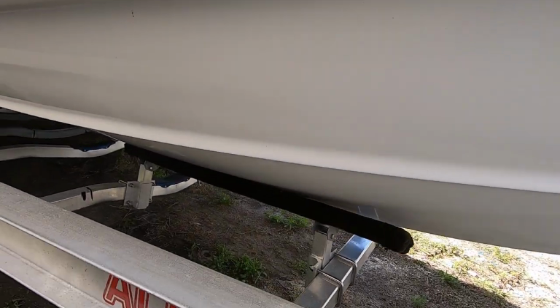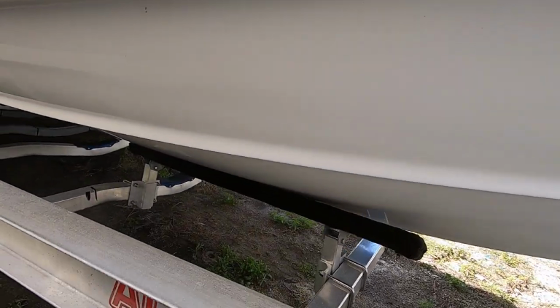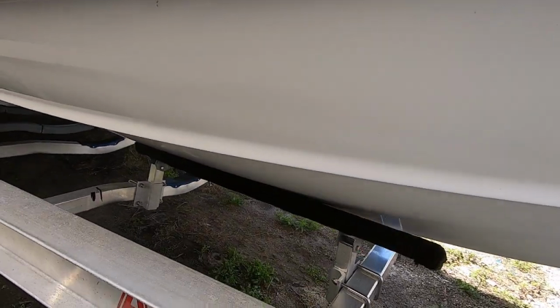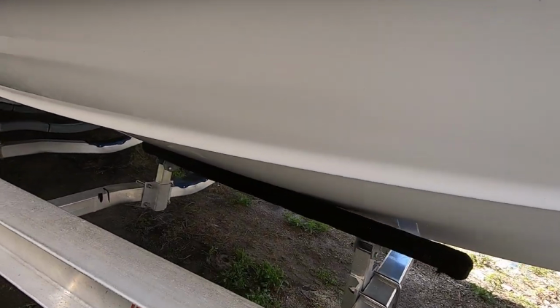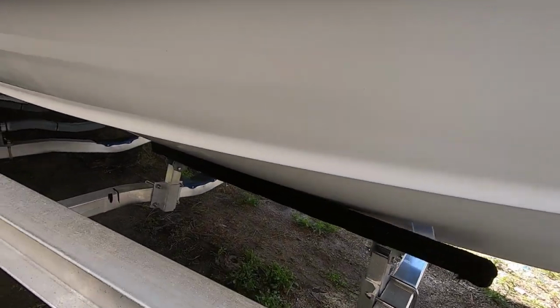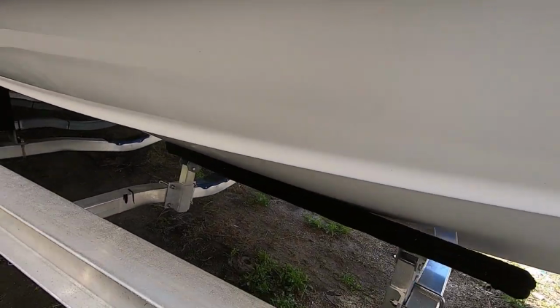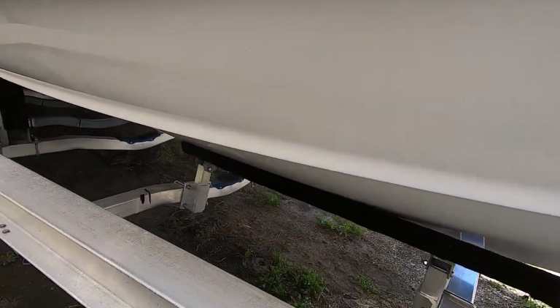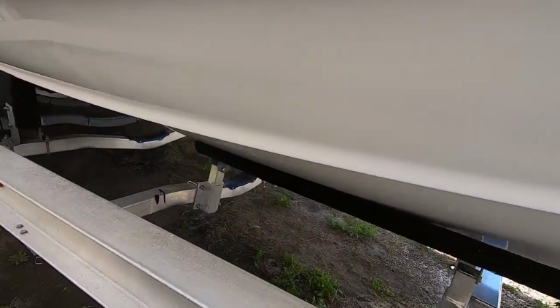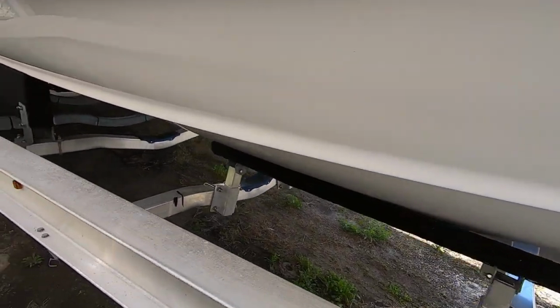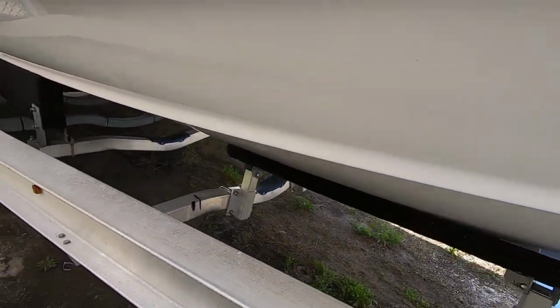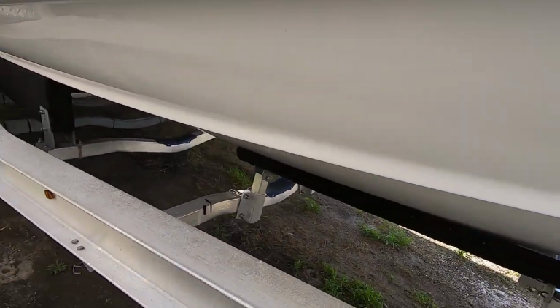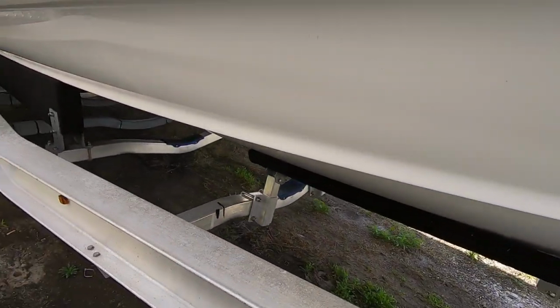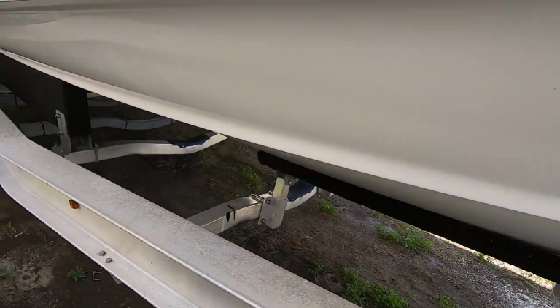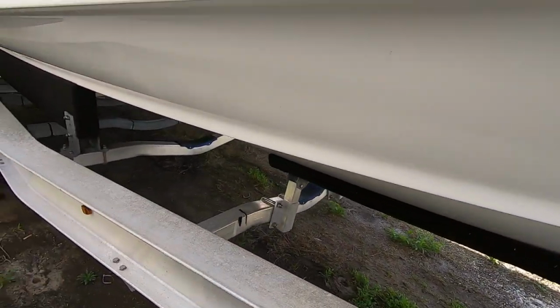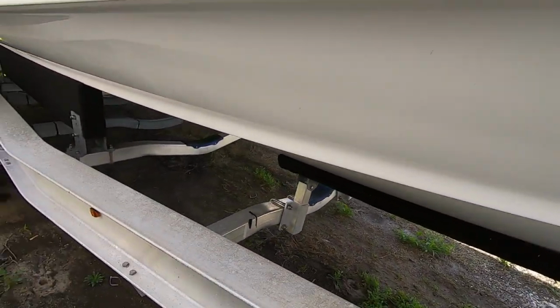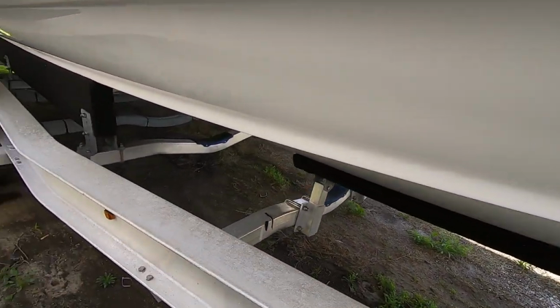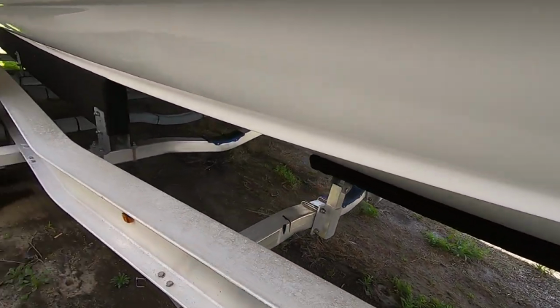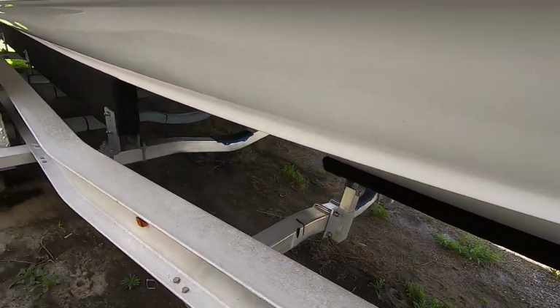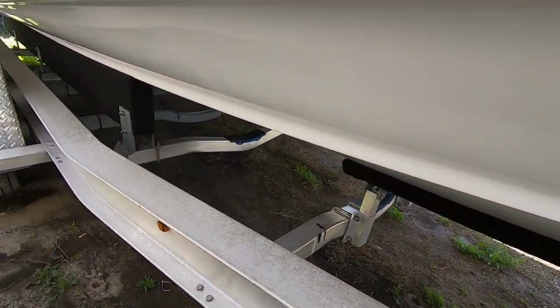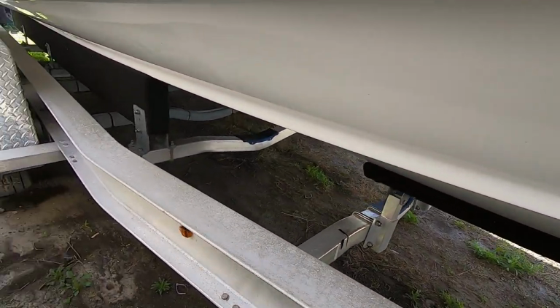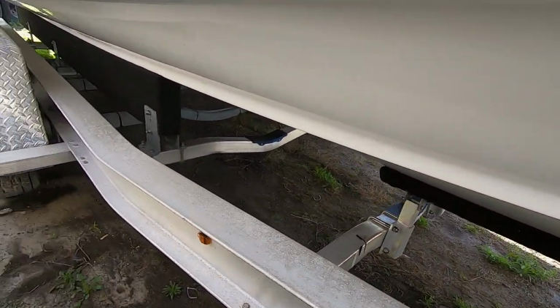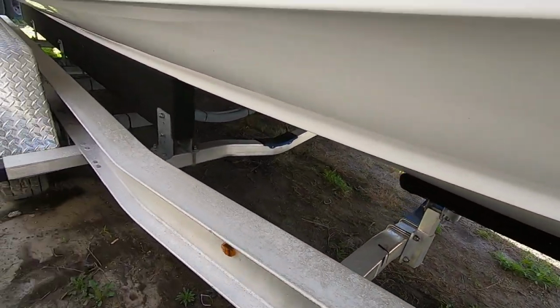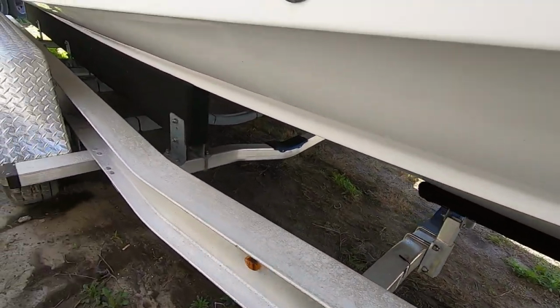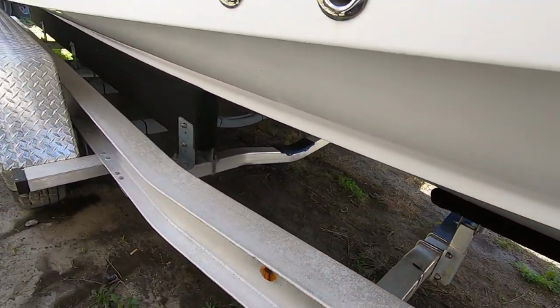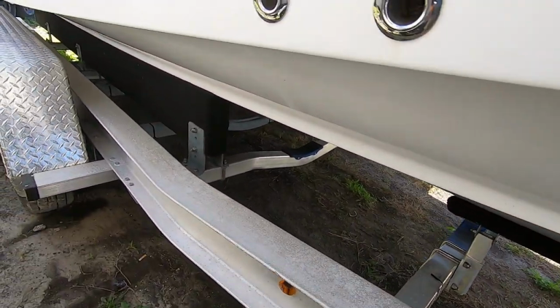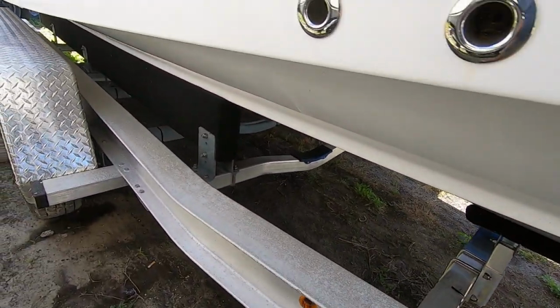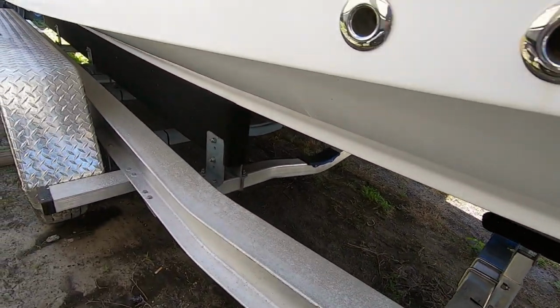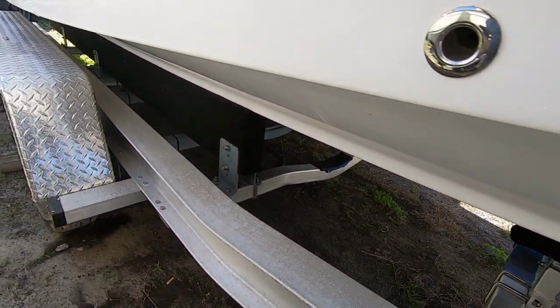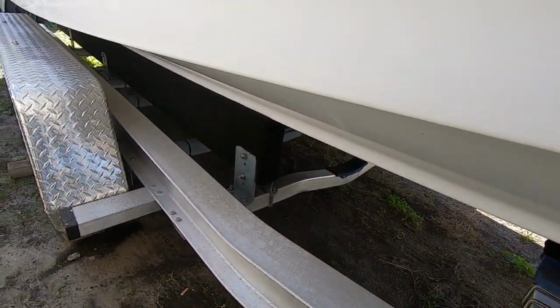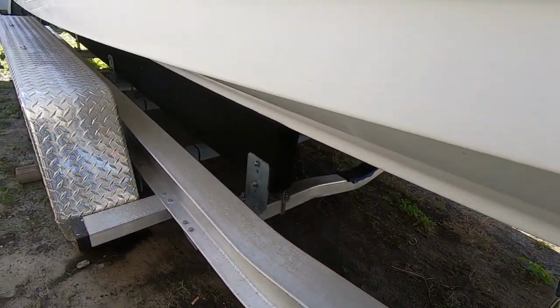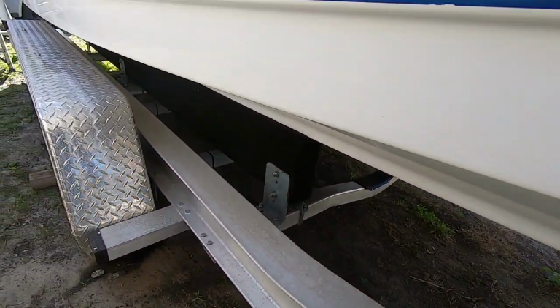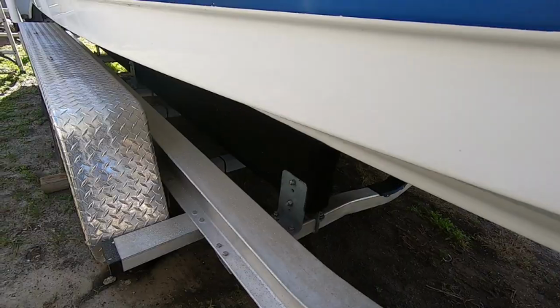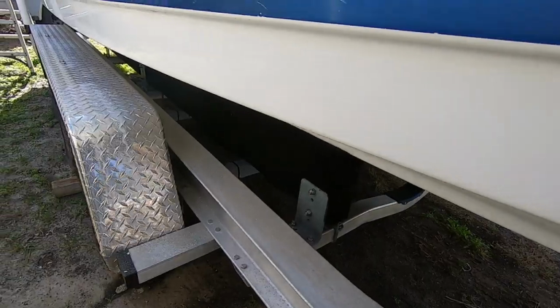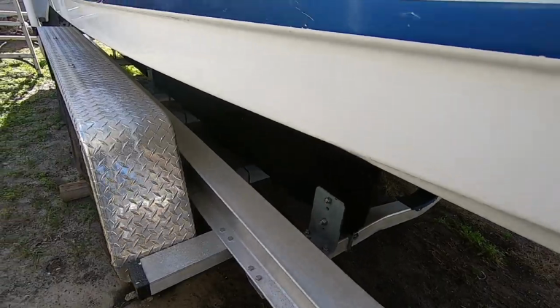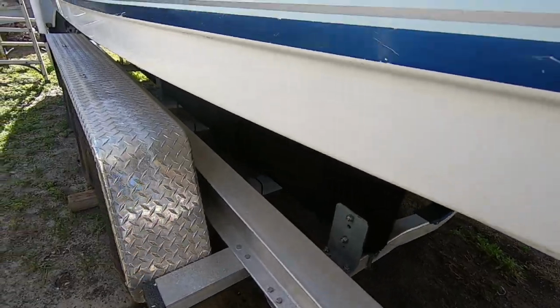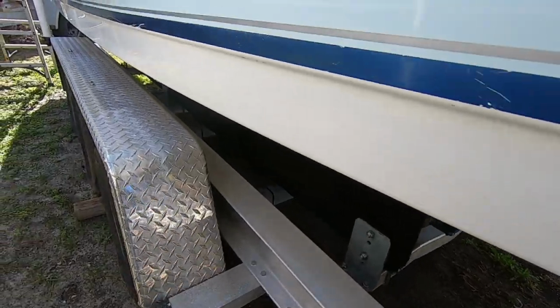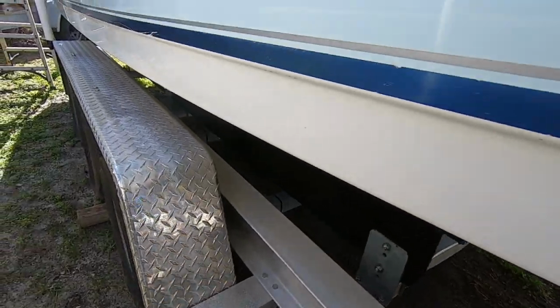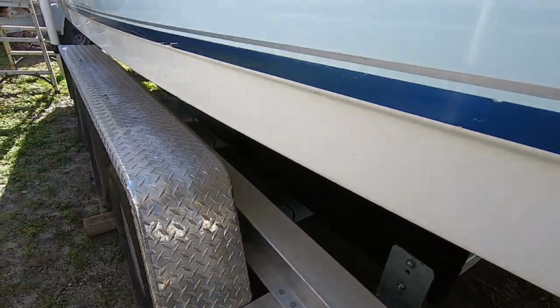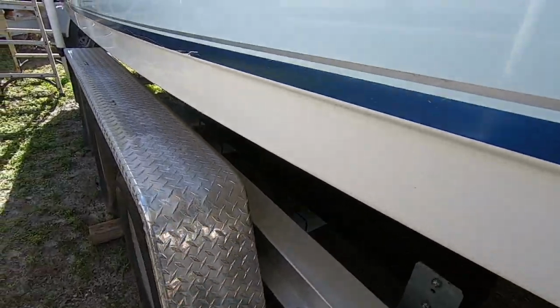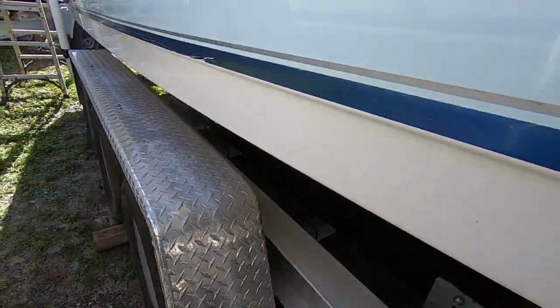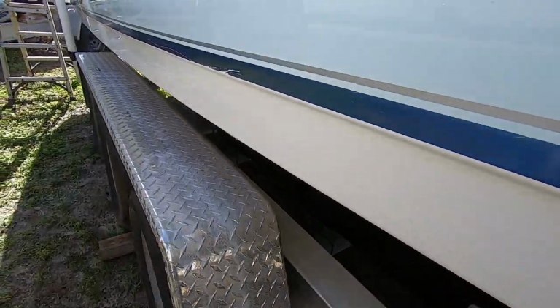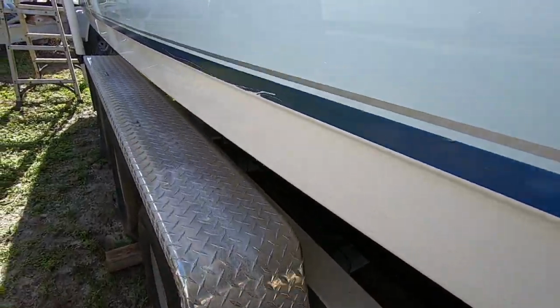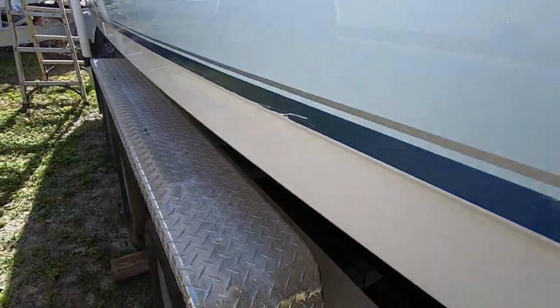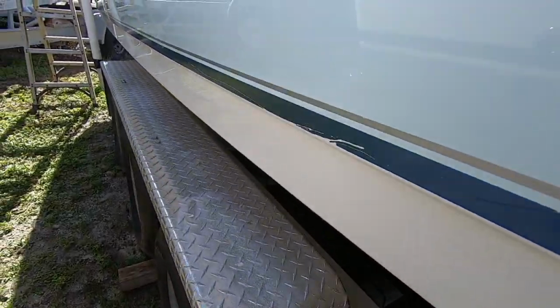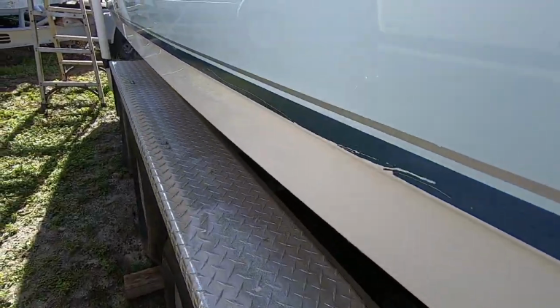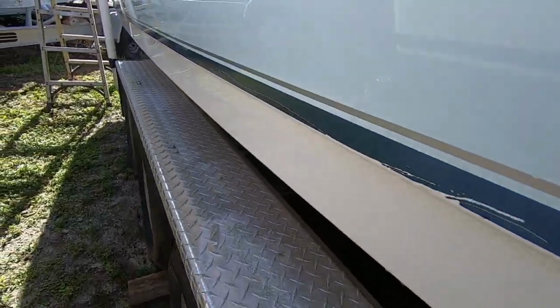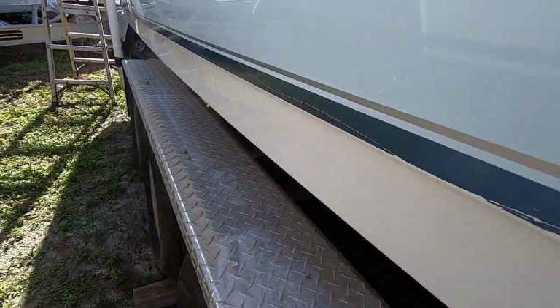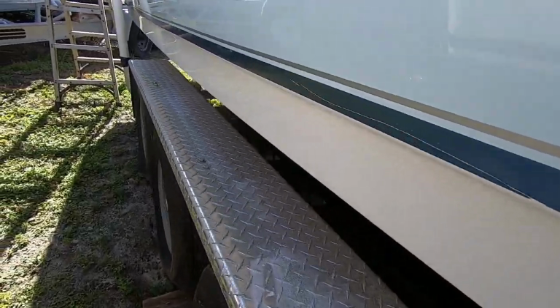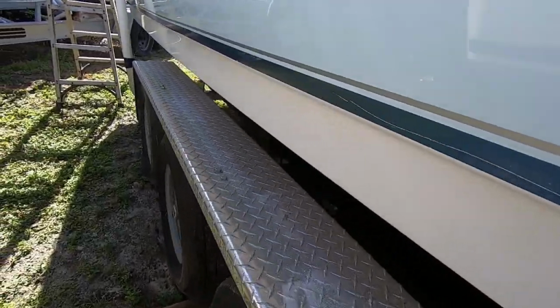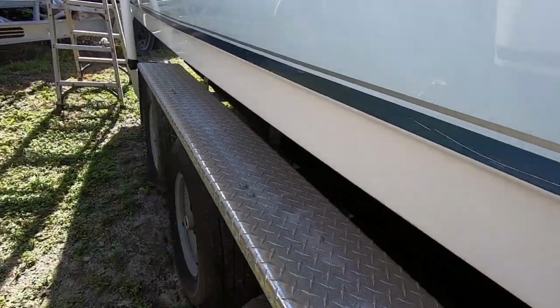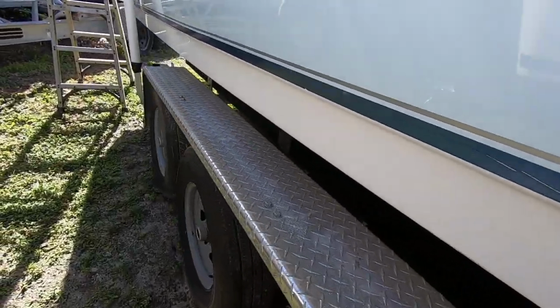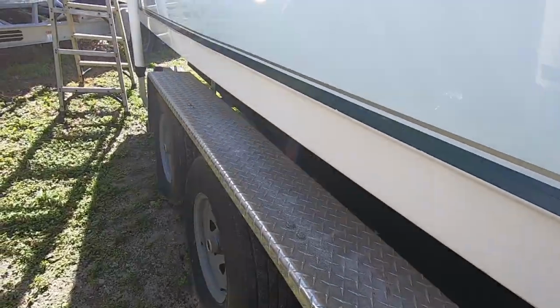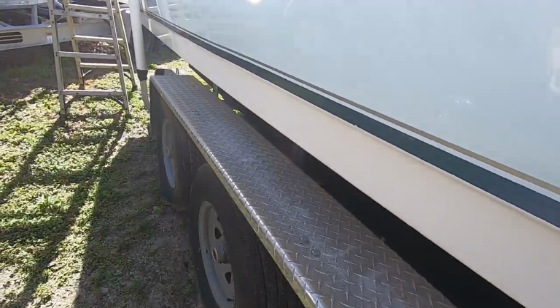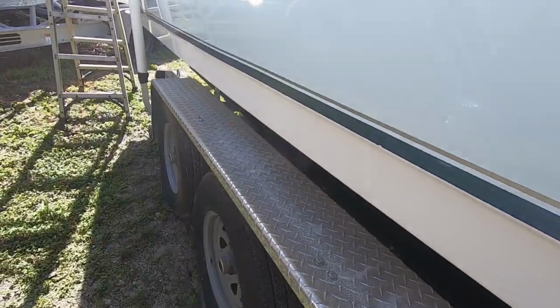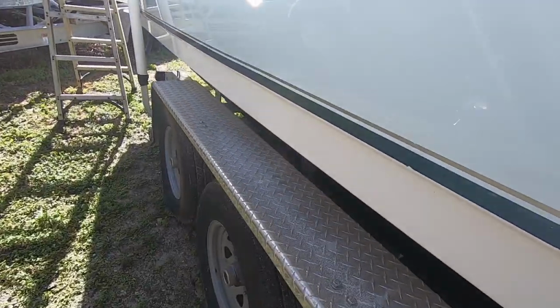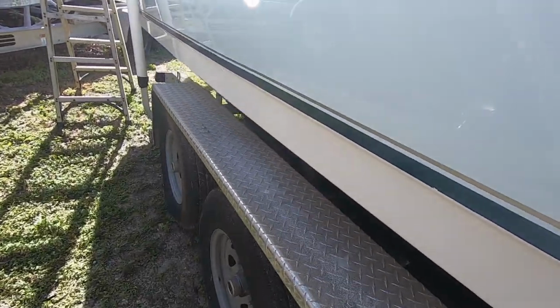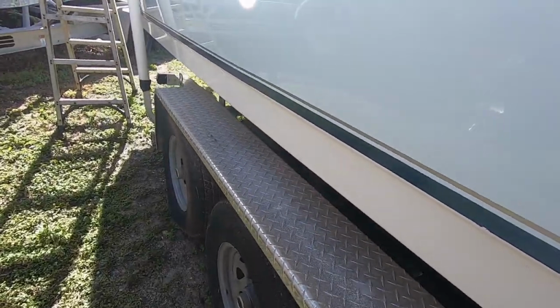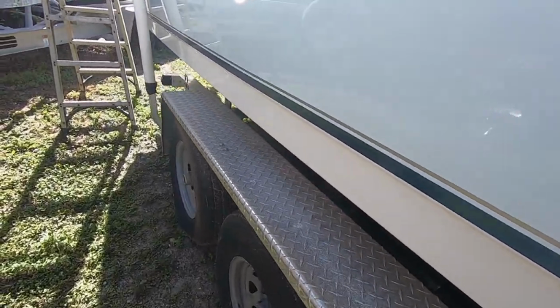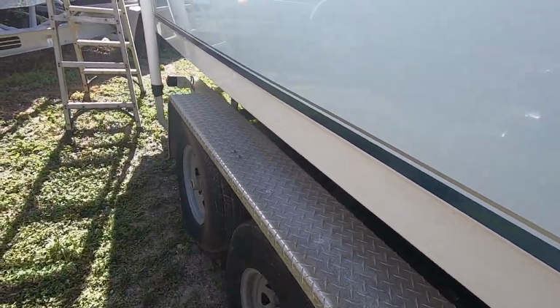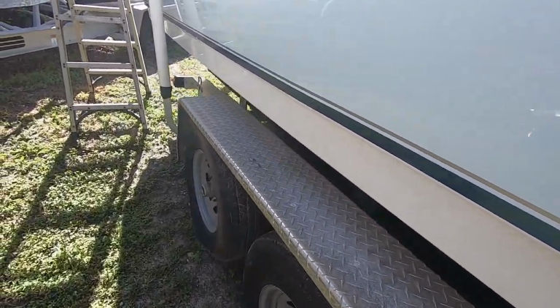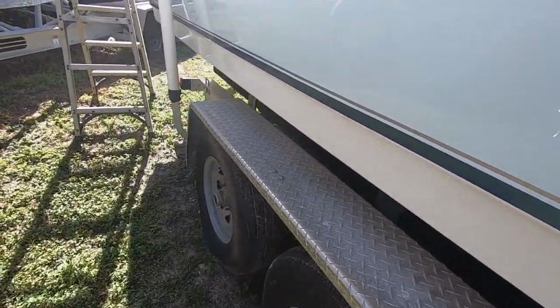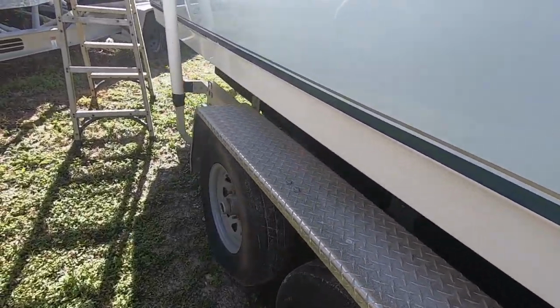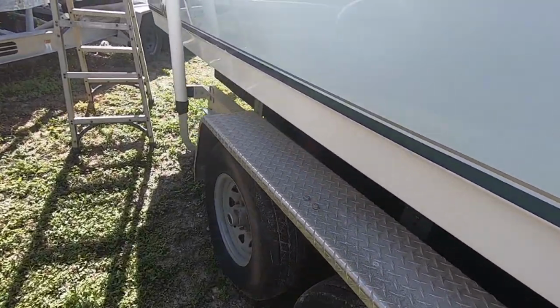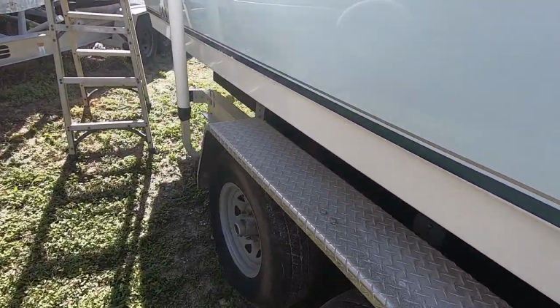Here's the bottom. The trailer looks brand new — it was purchased earlier this year.